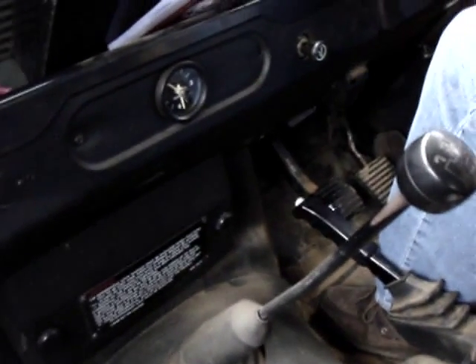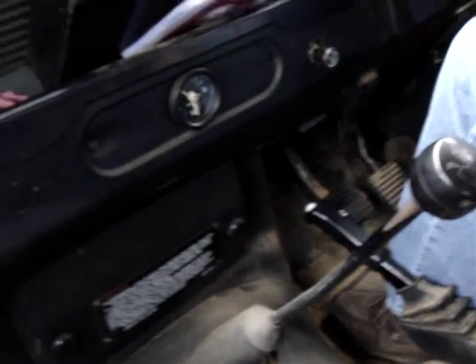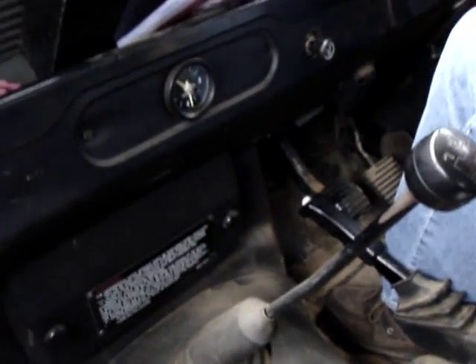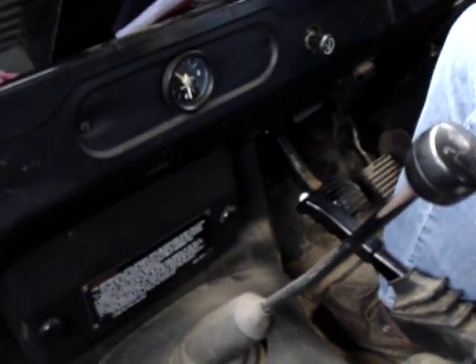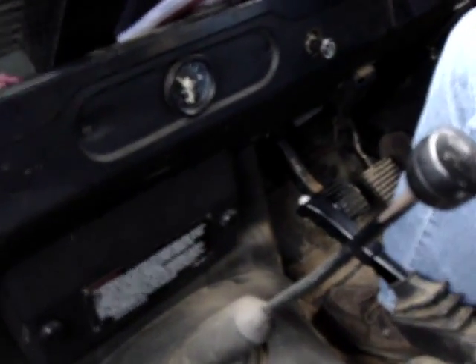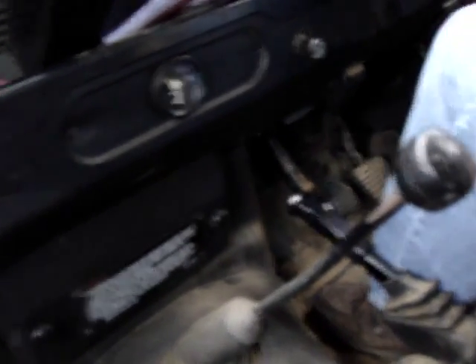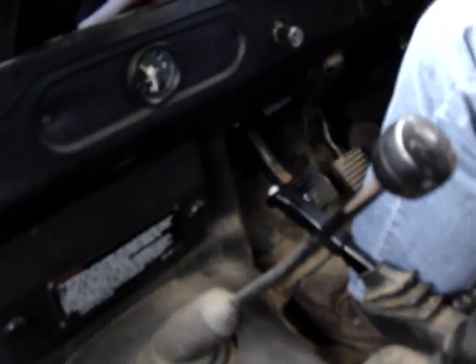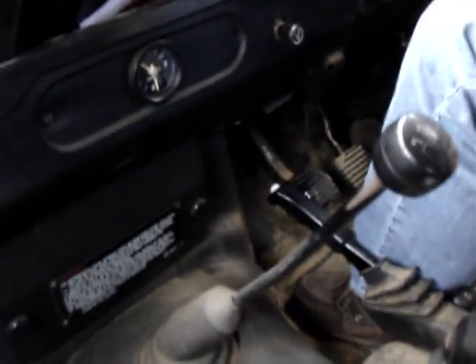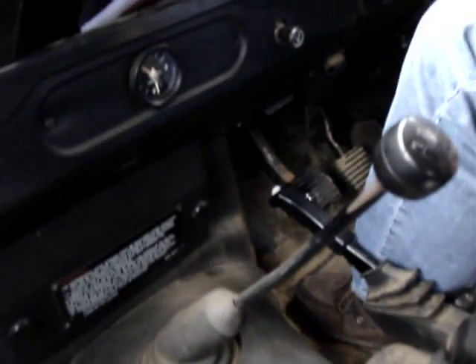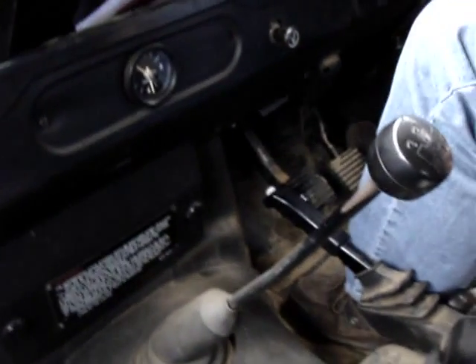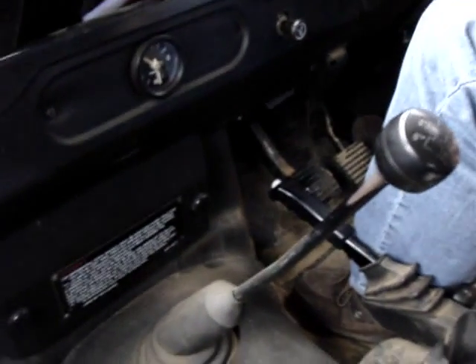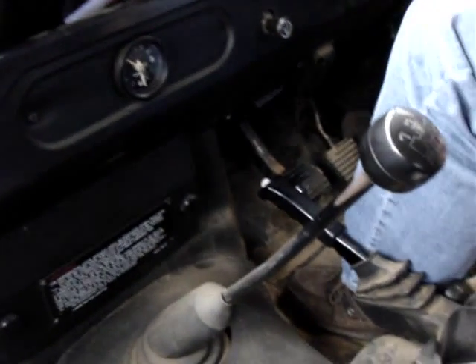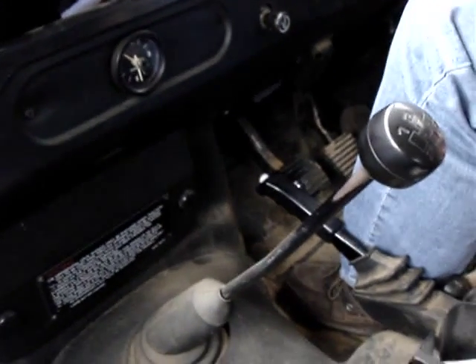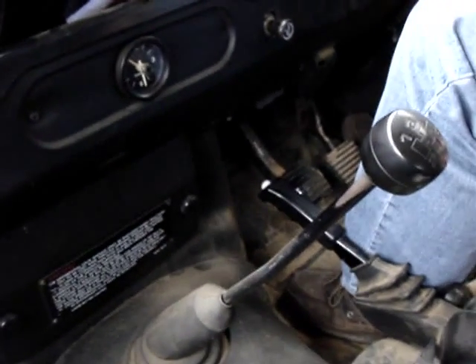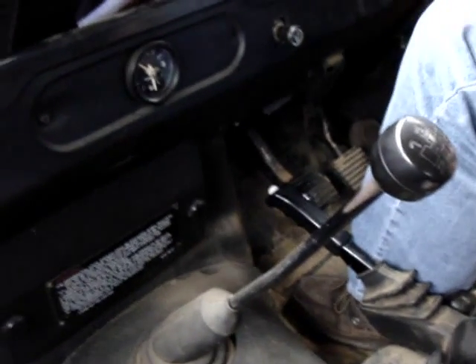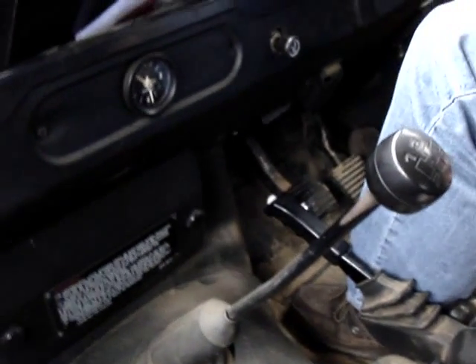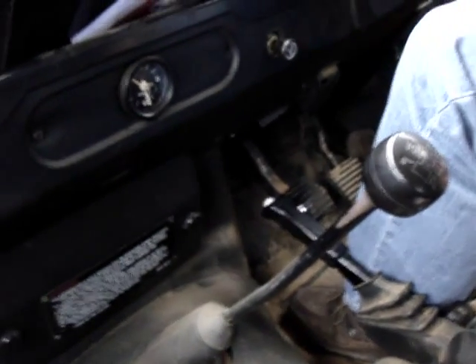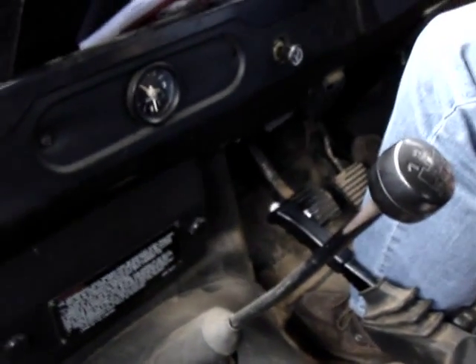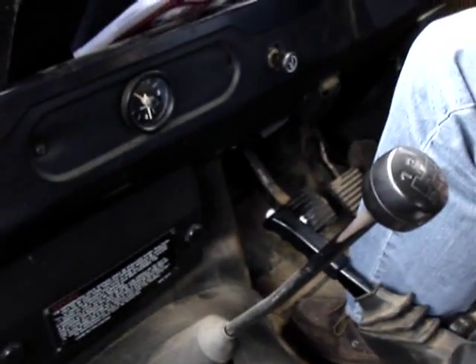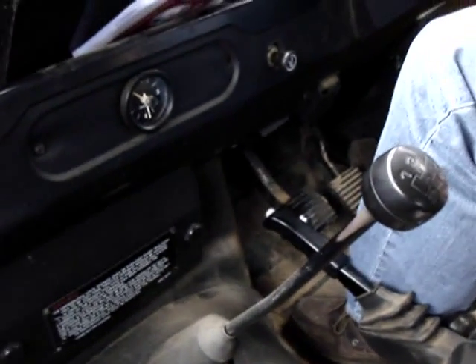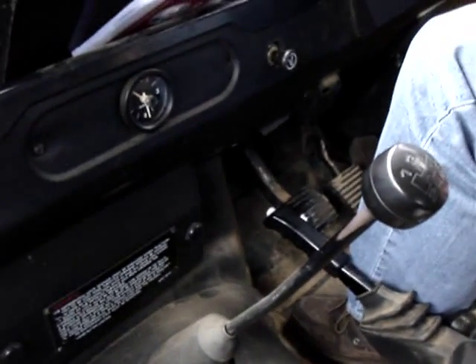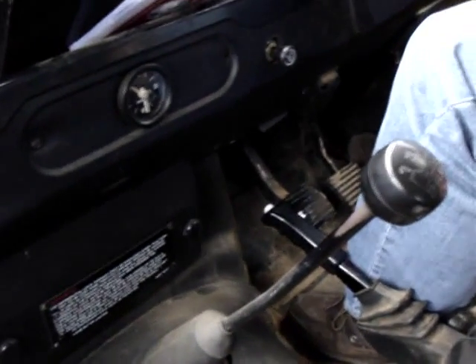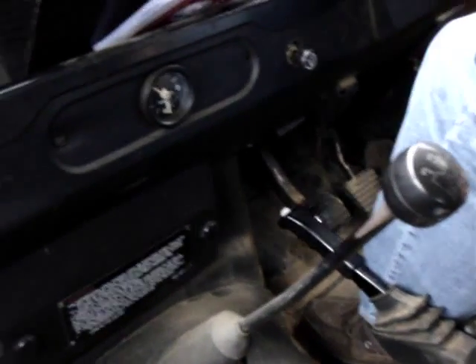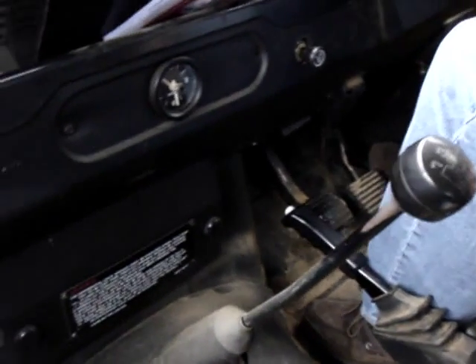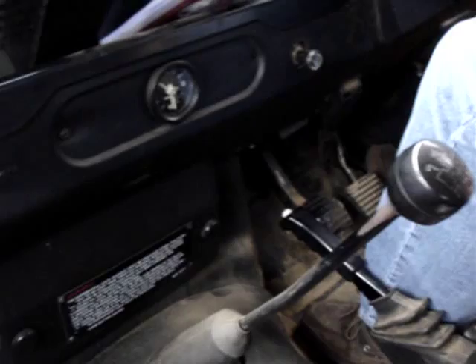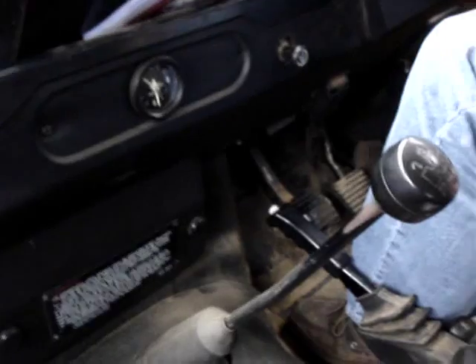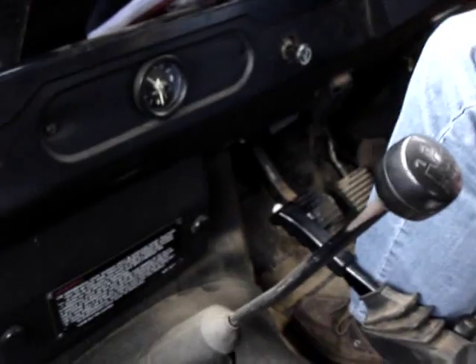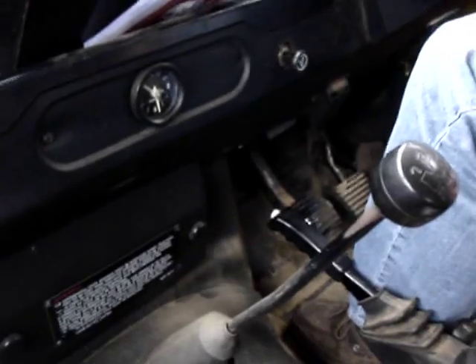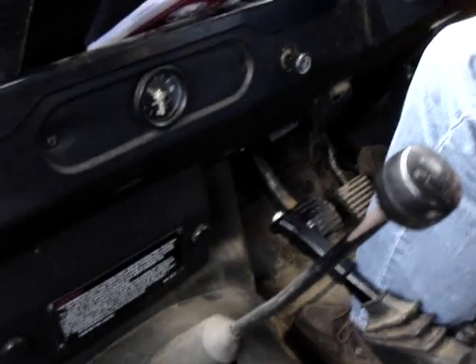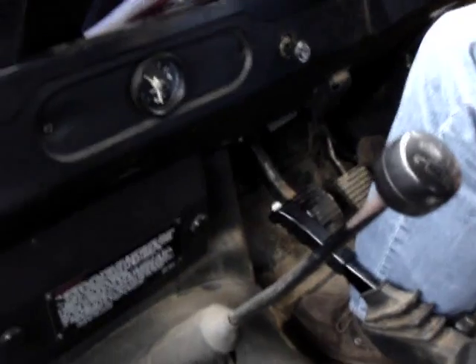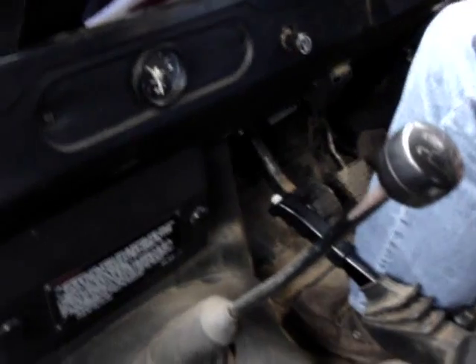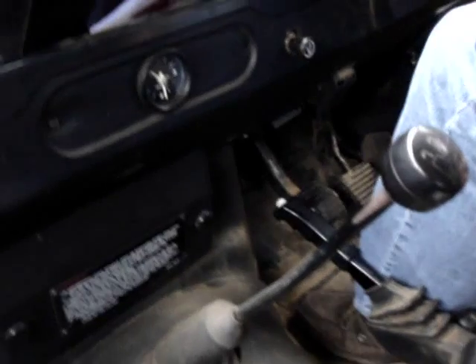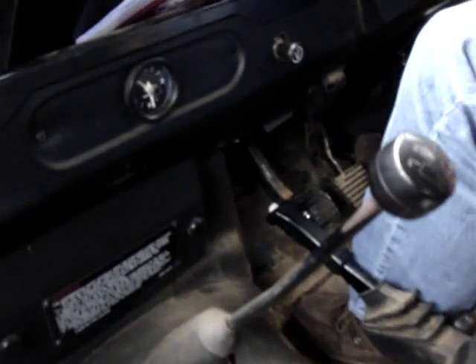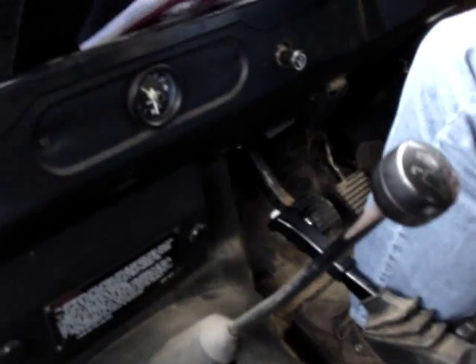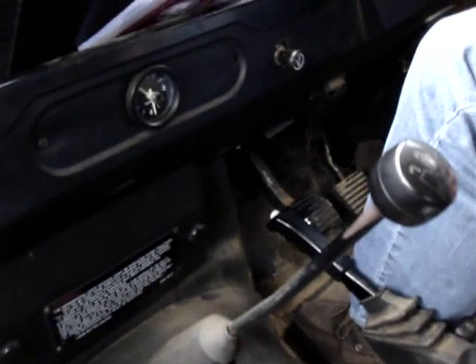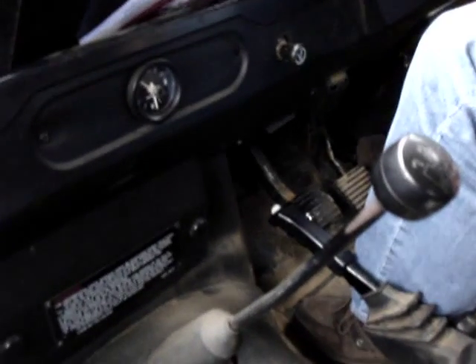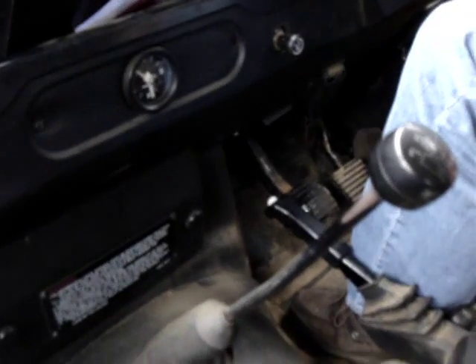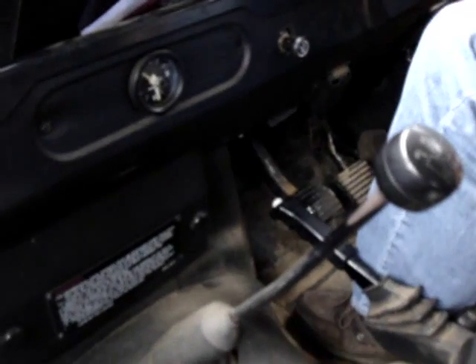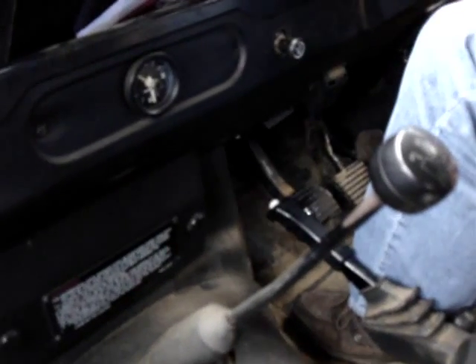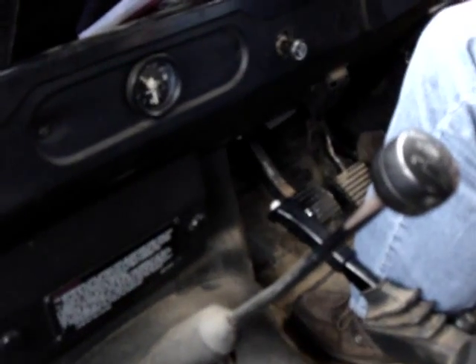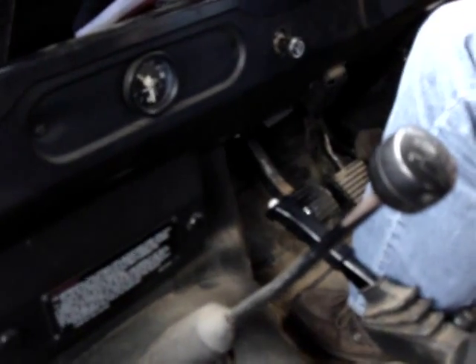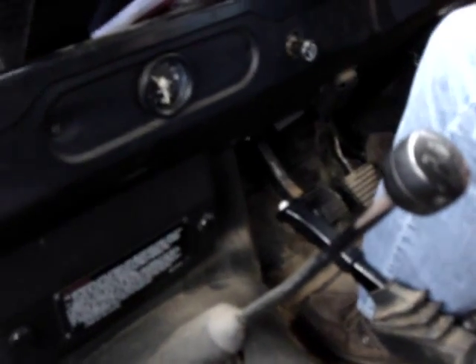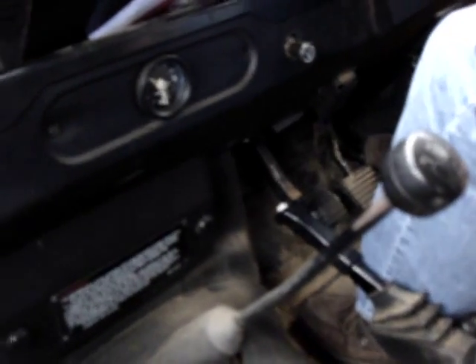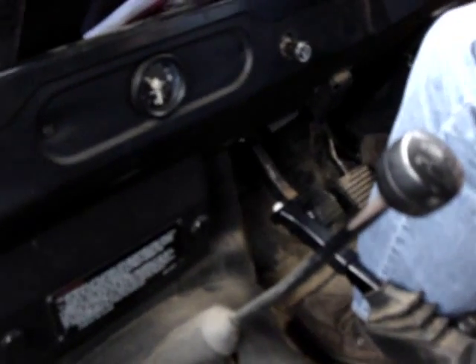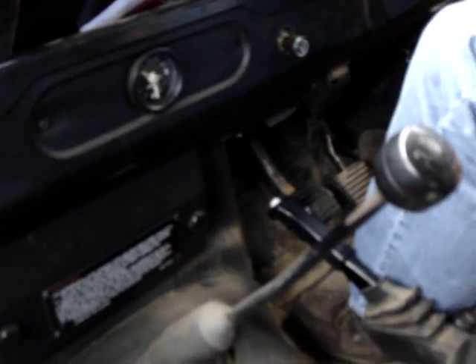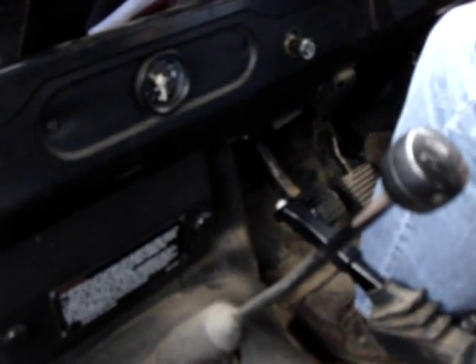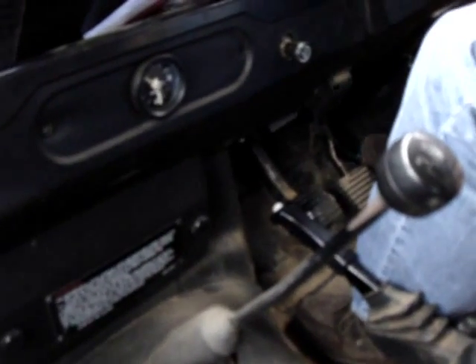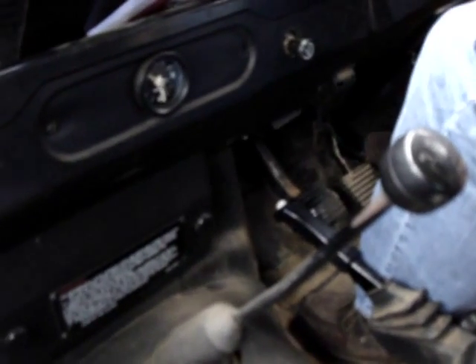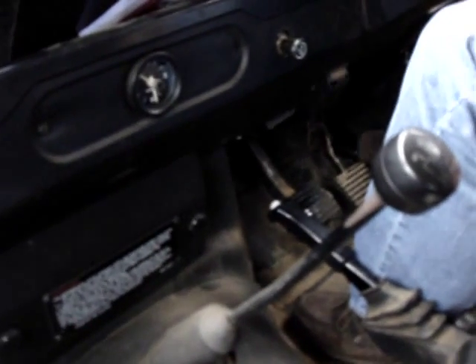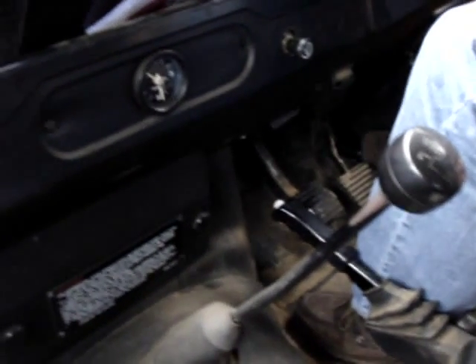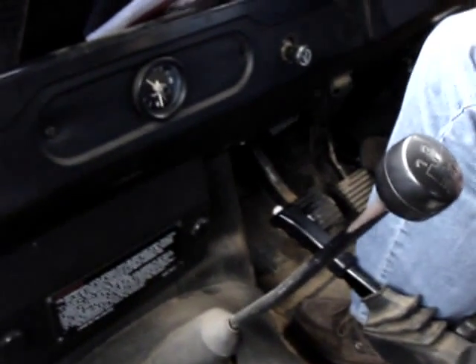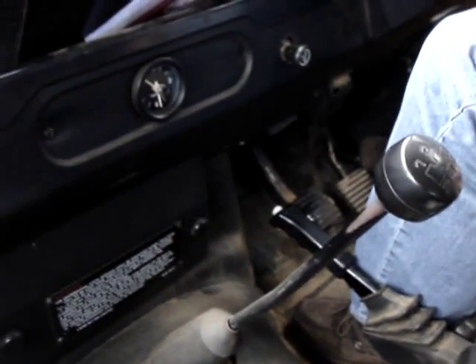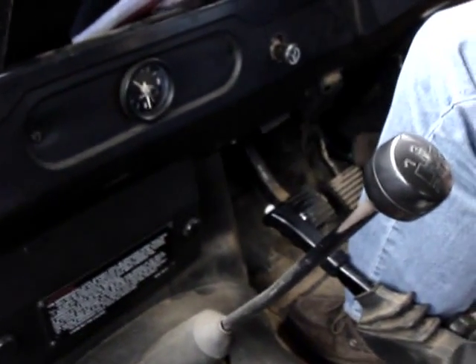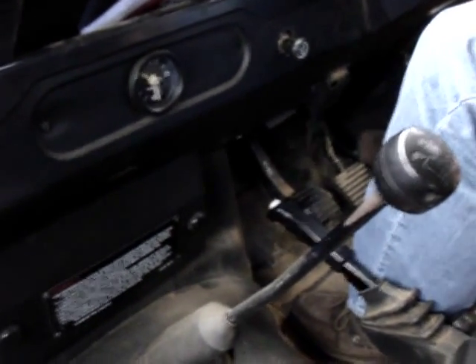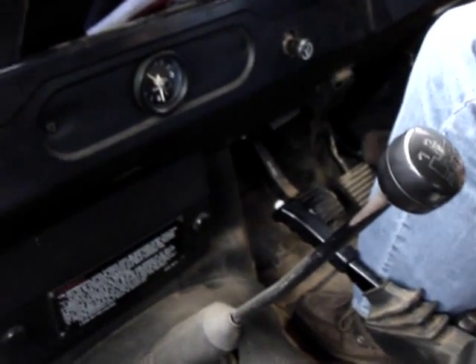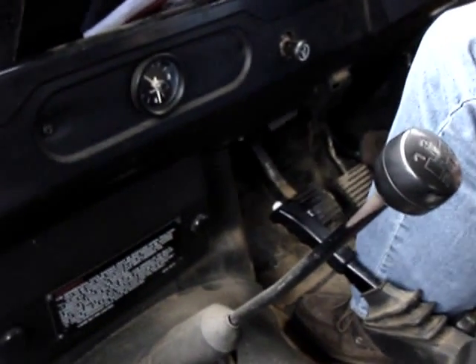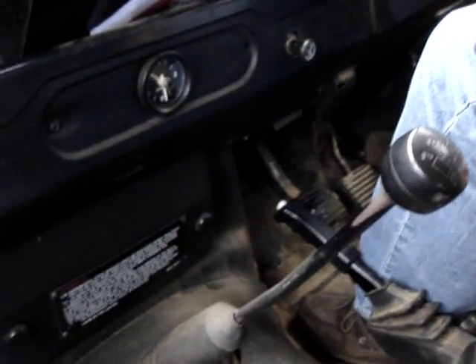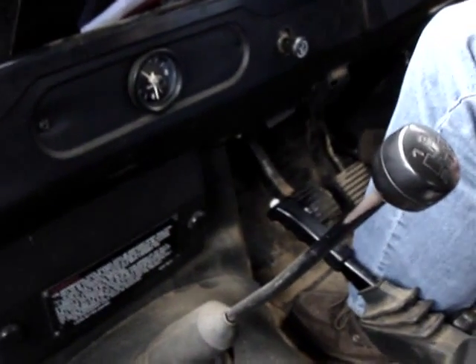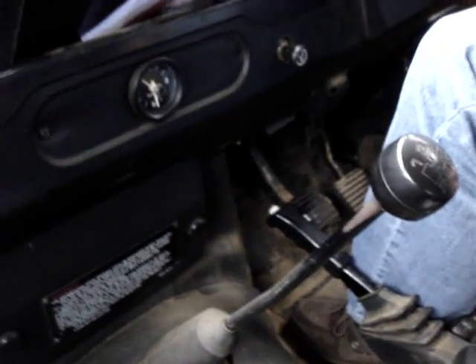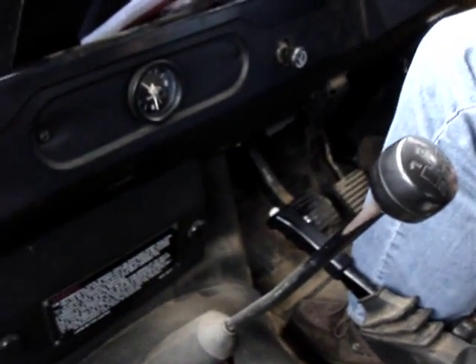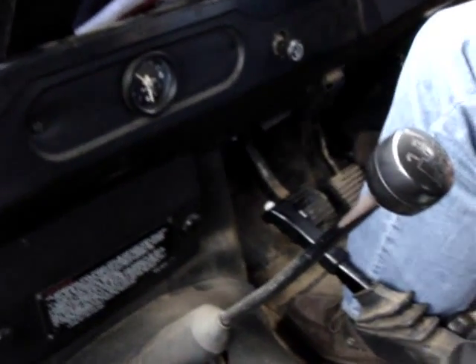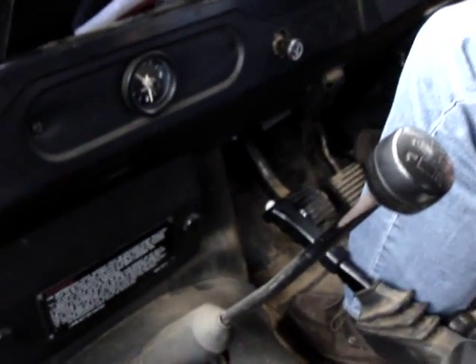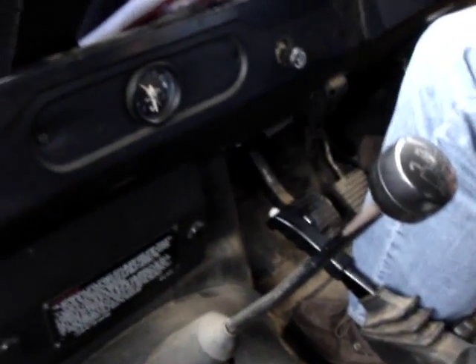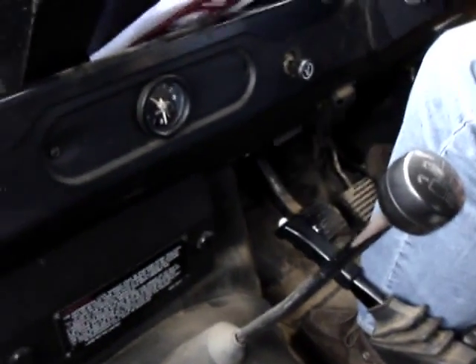And that's basically how you drive without a clutch. Going to first is a little bit harder — the best thing is just to shut off the engine if you have to, and start again.